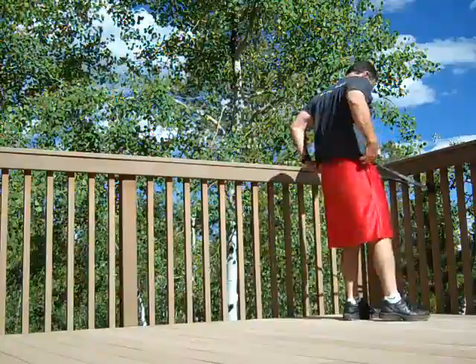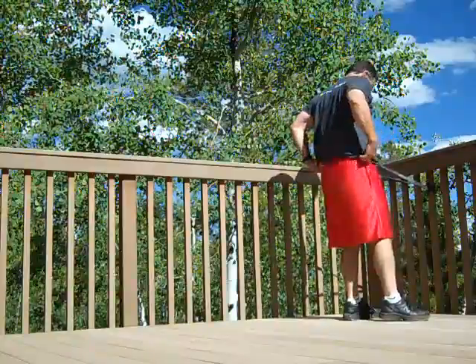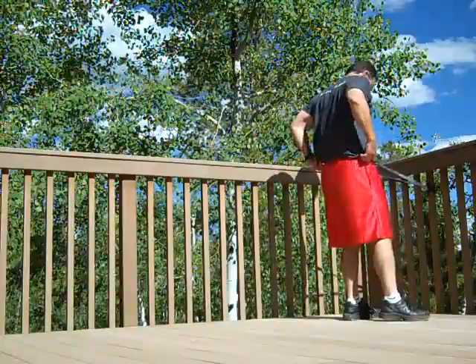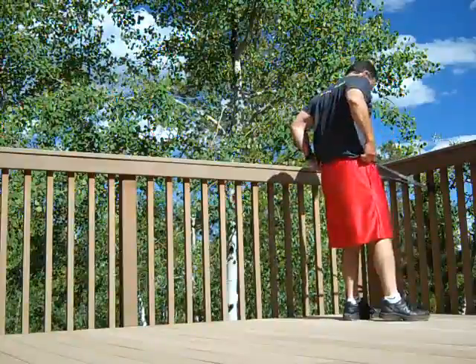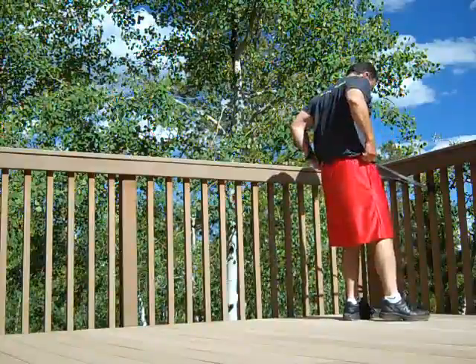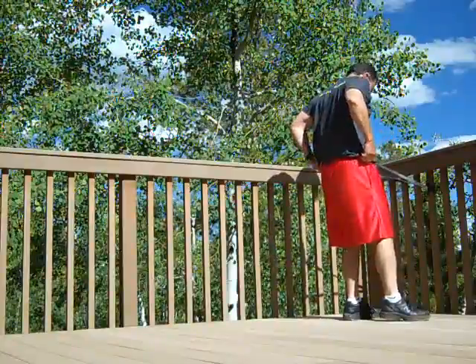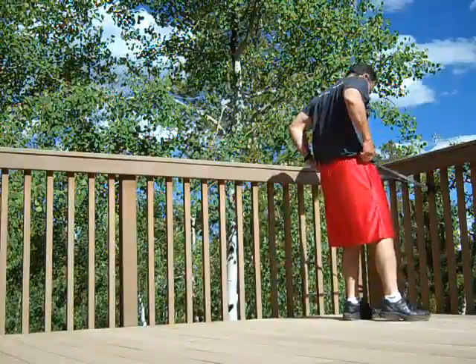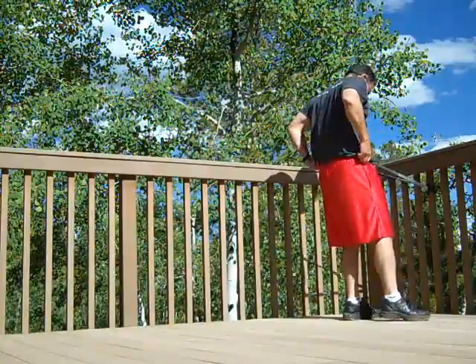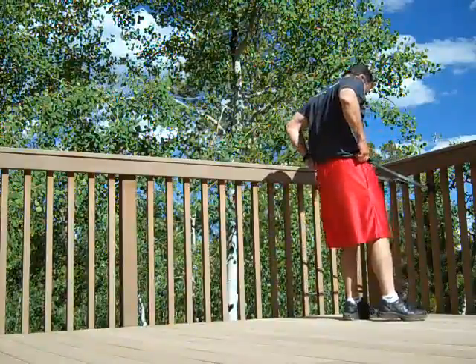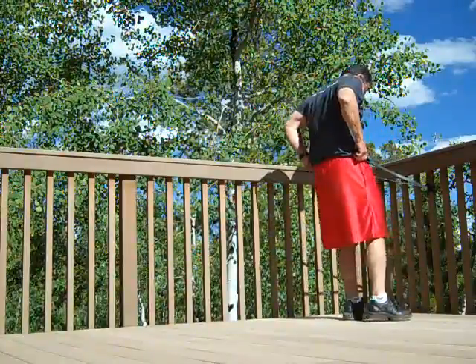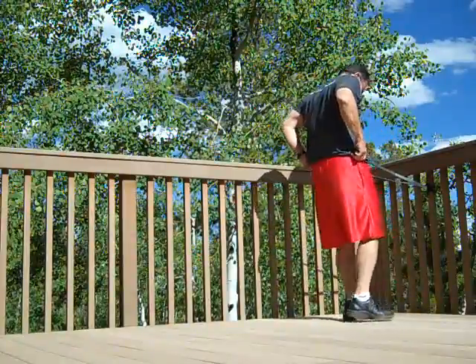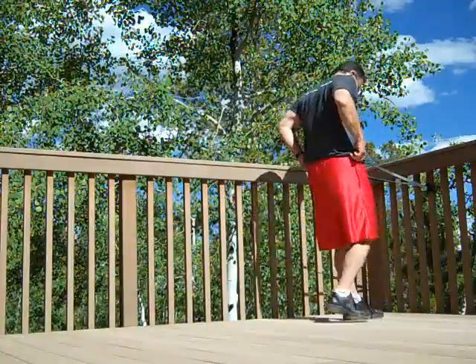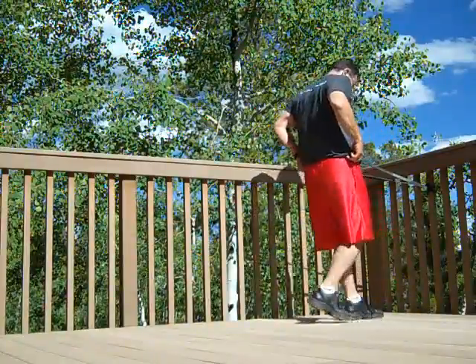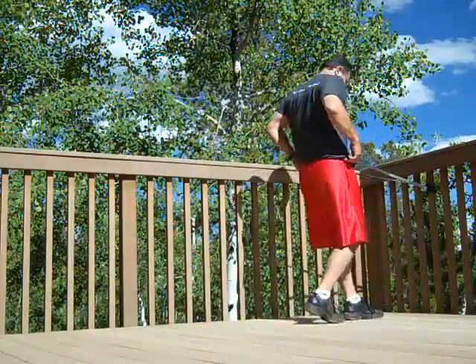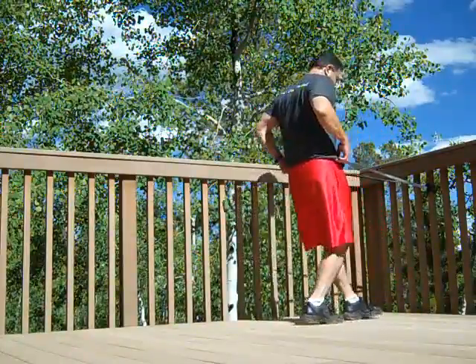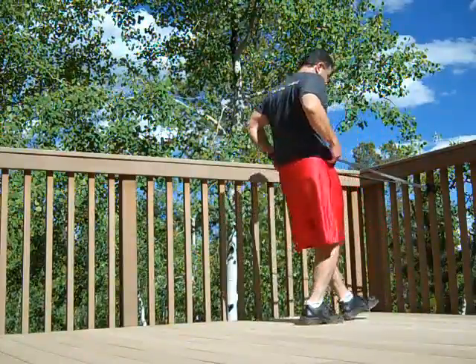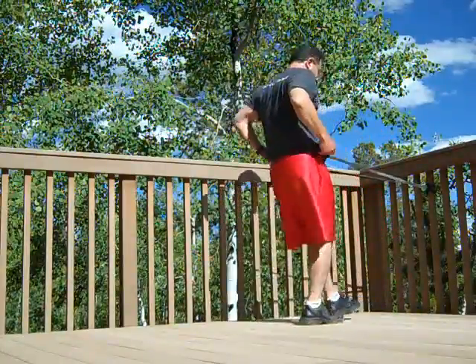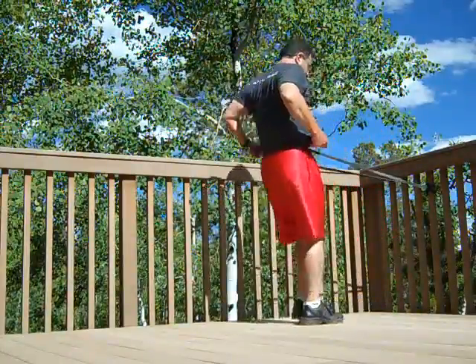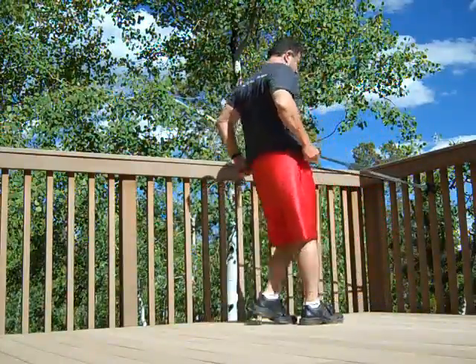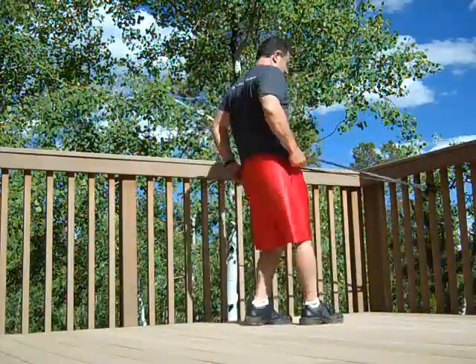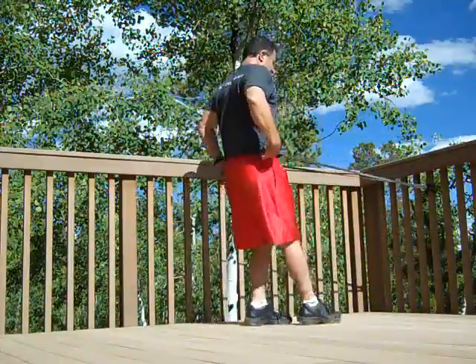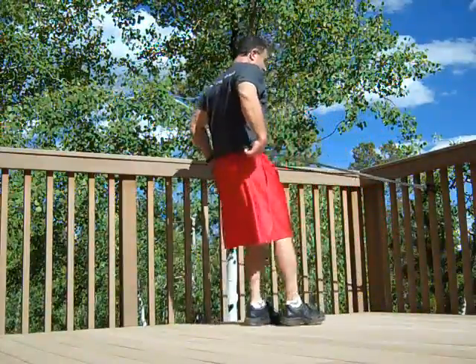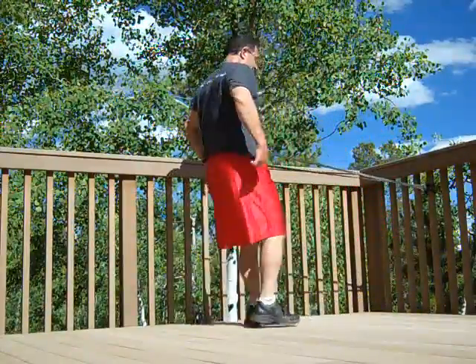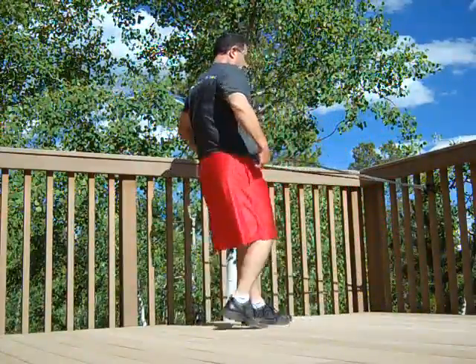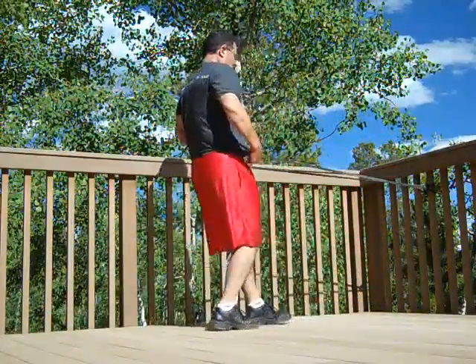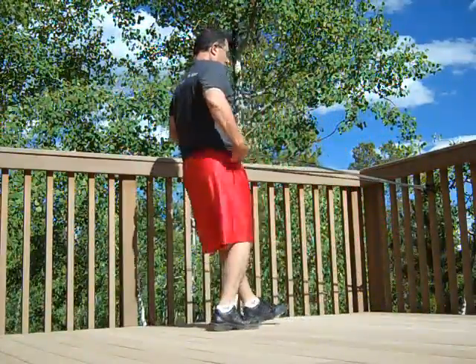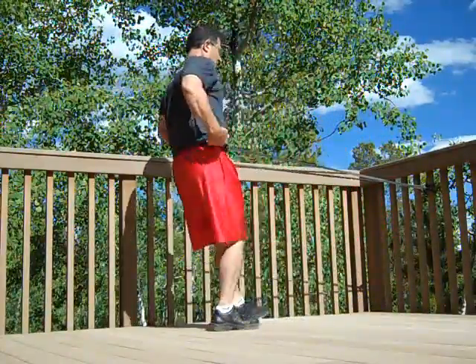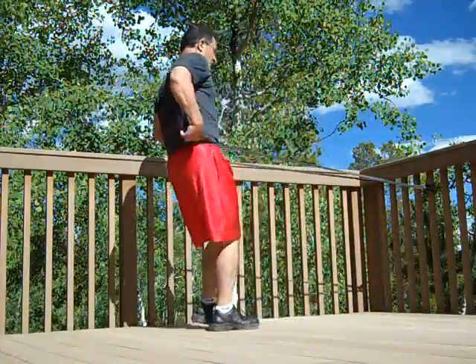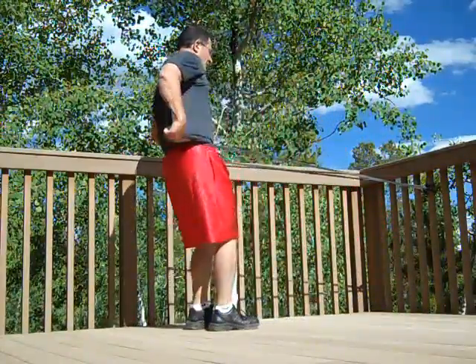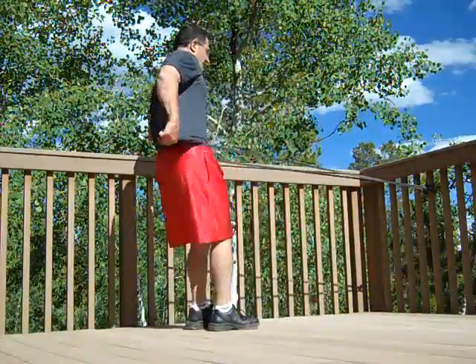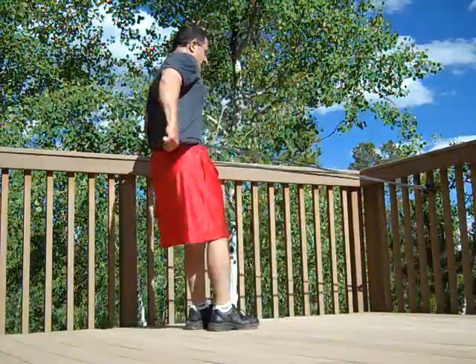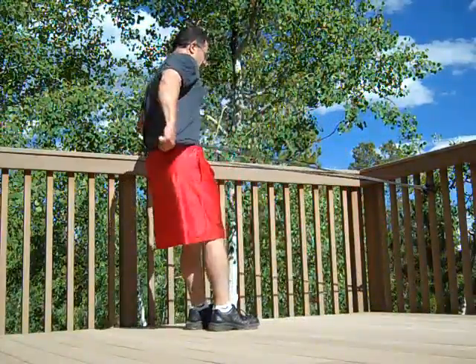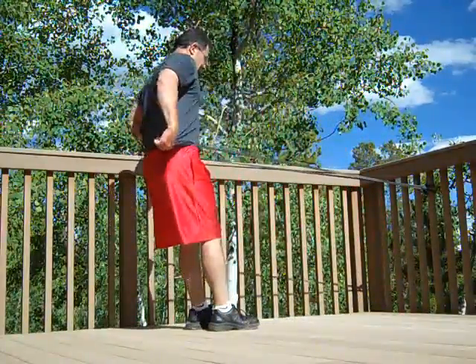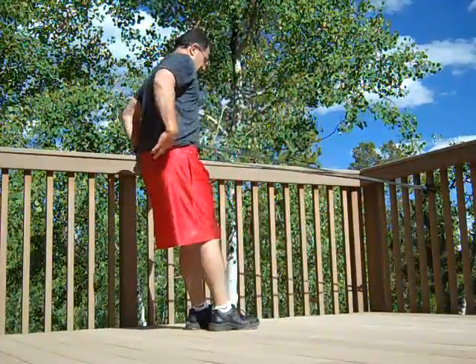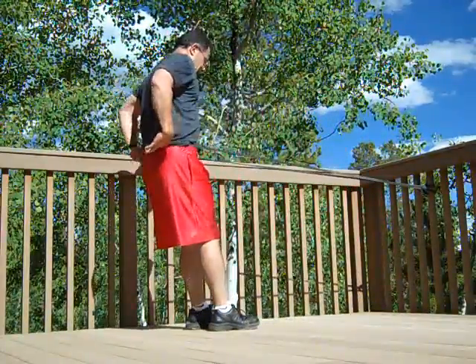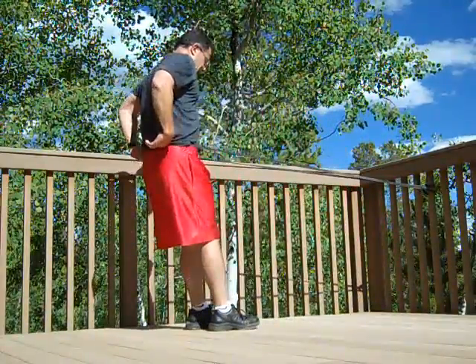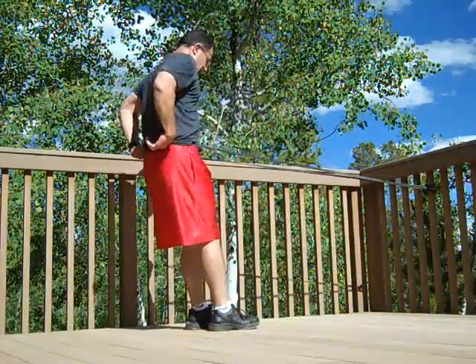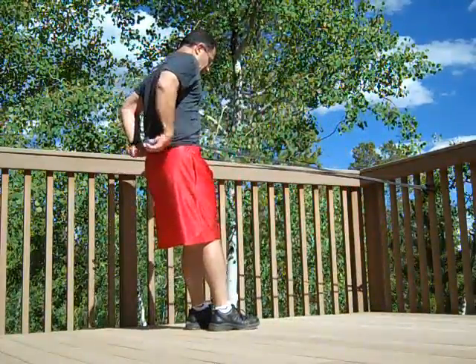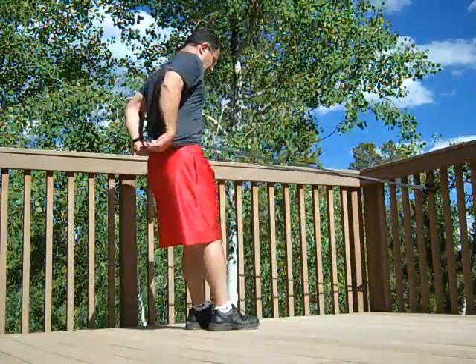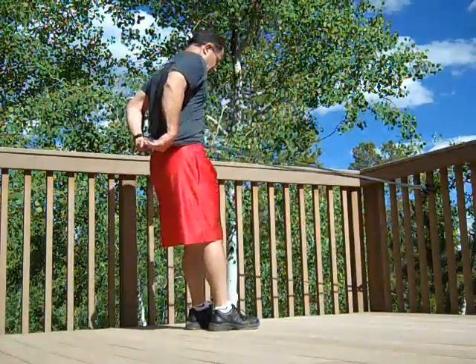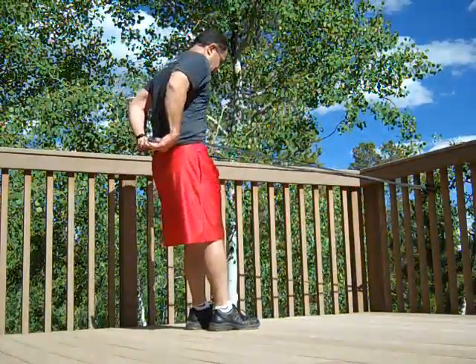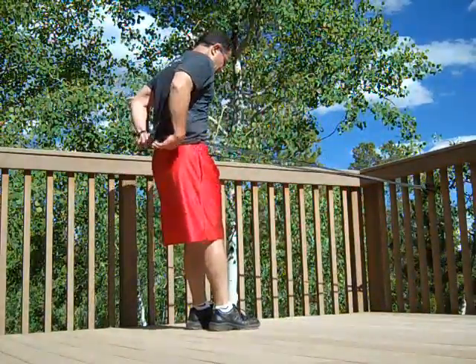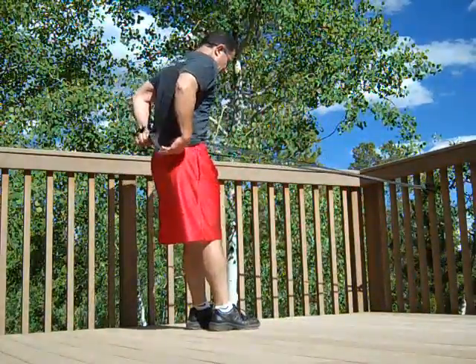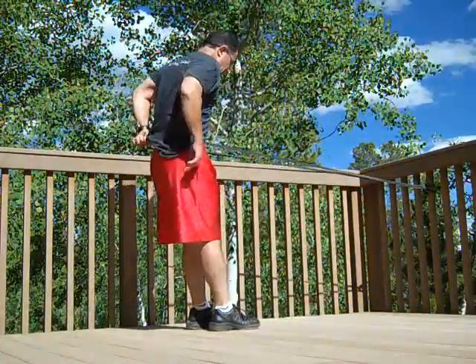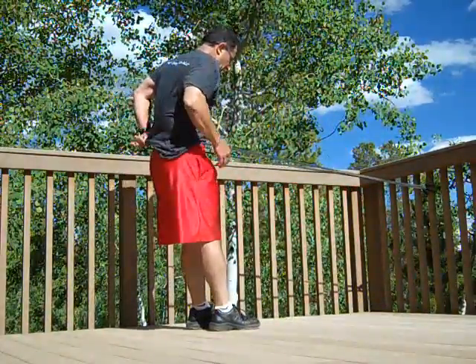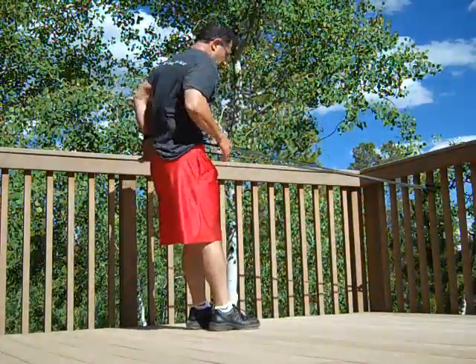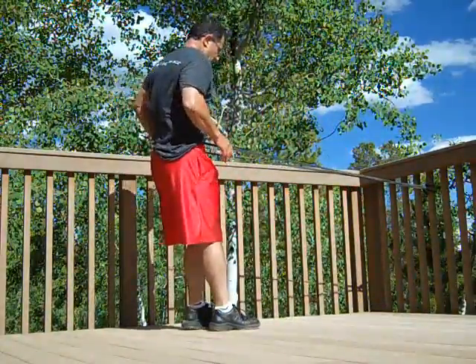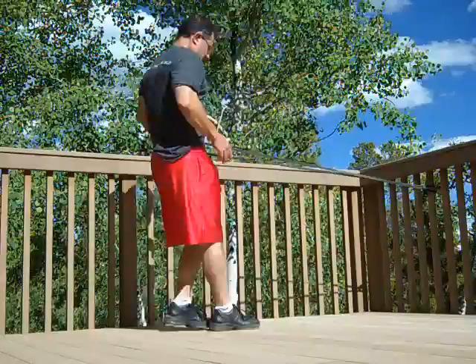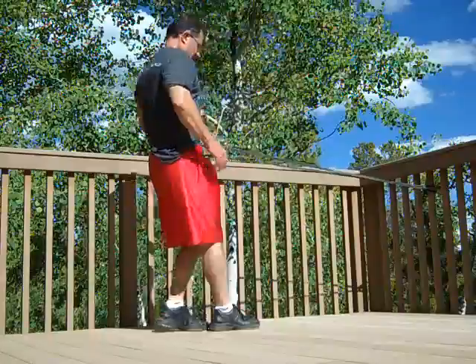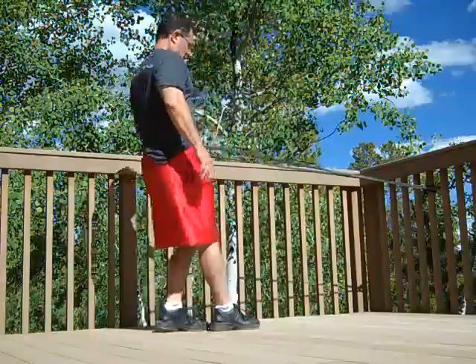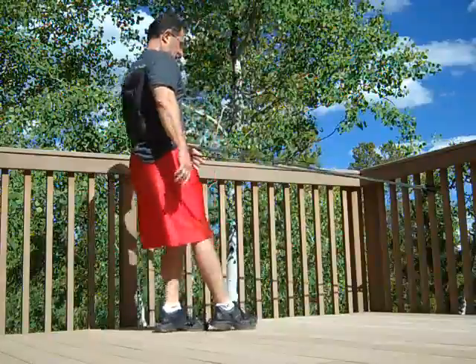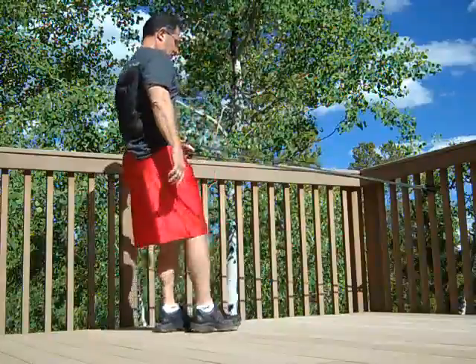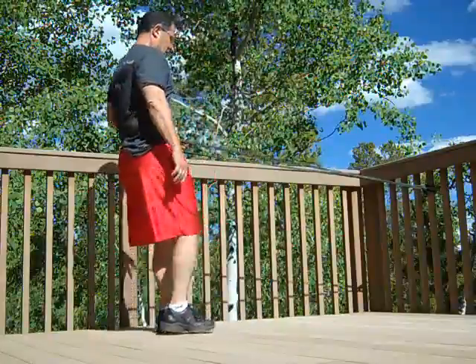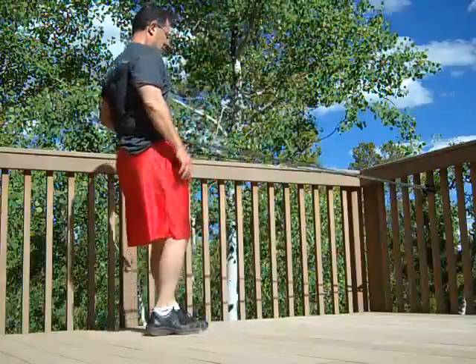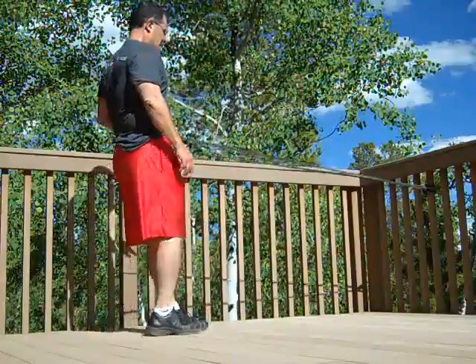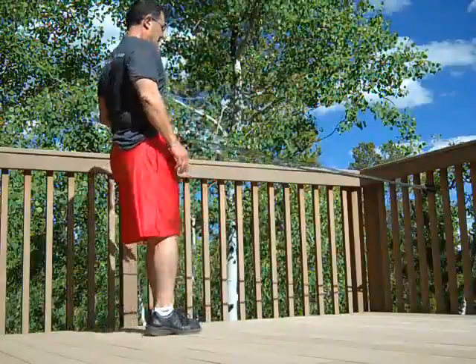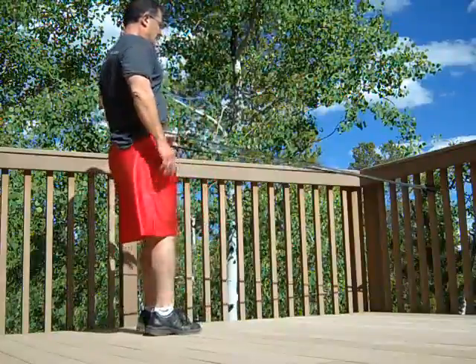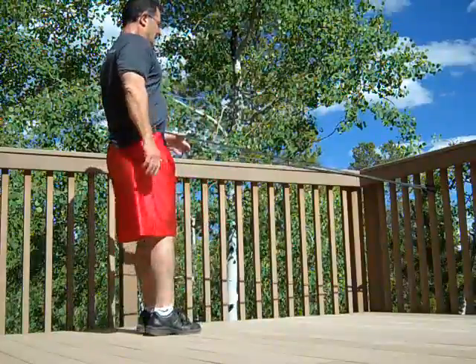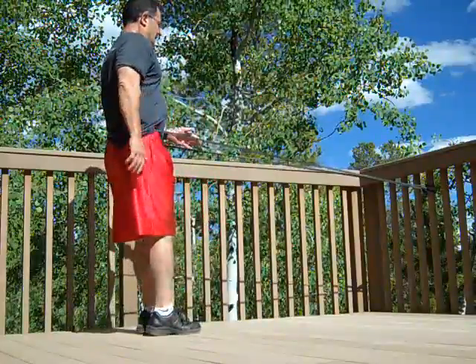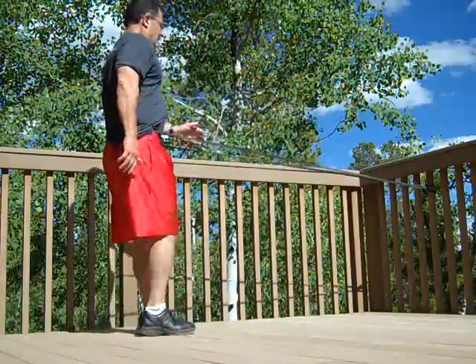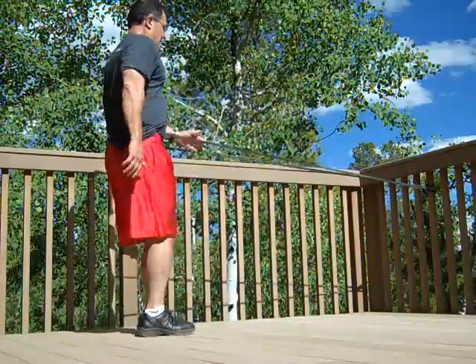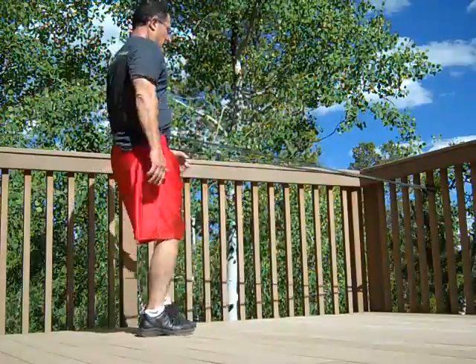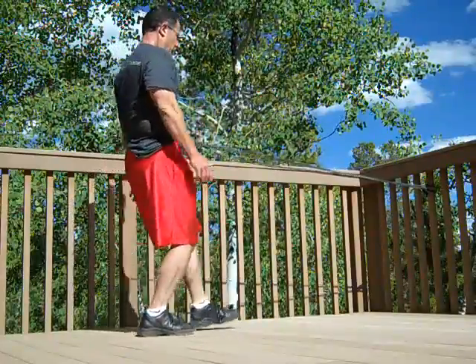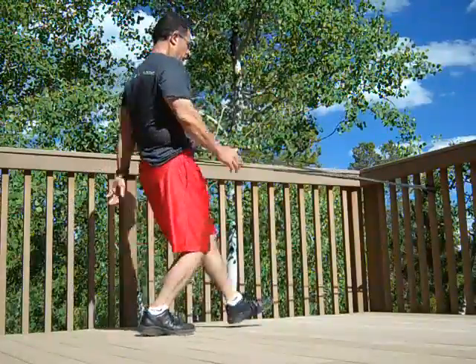Begin exercise number six in five, four, three, two, one, go.